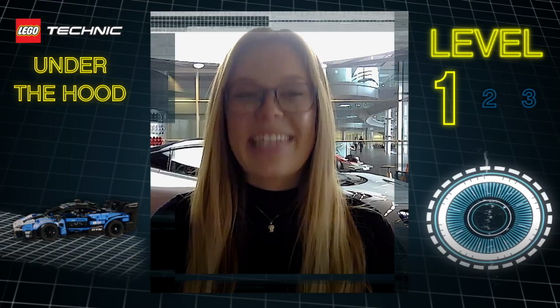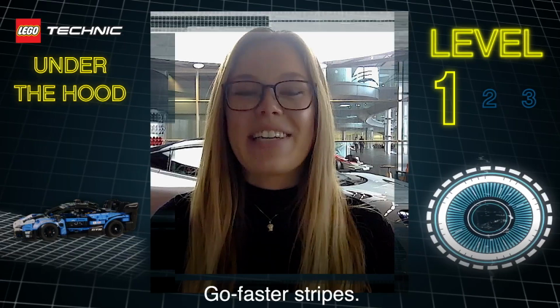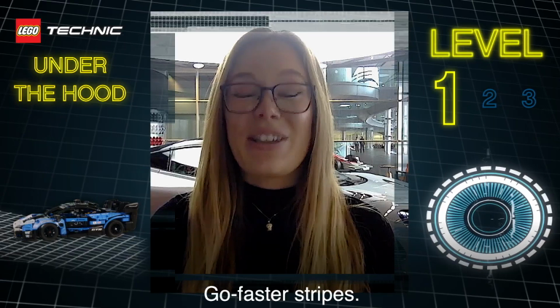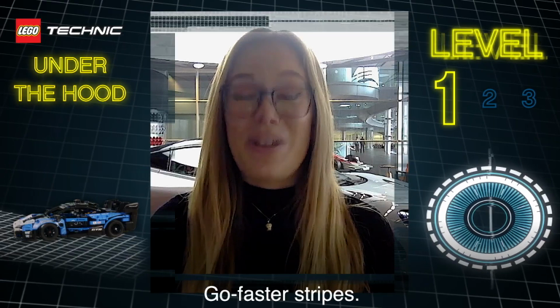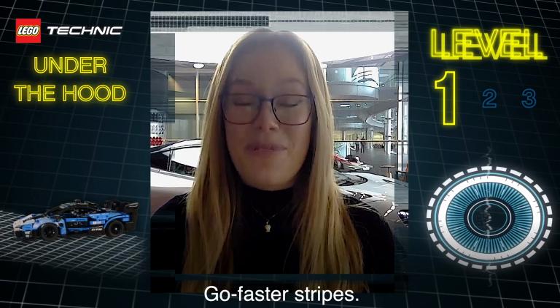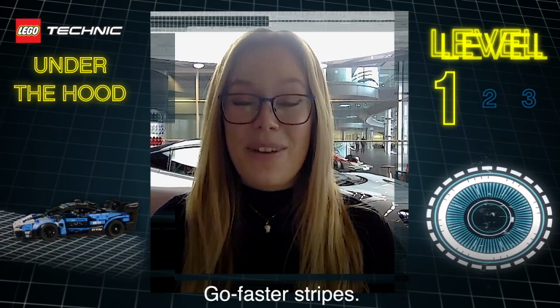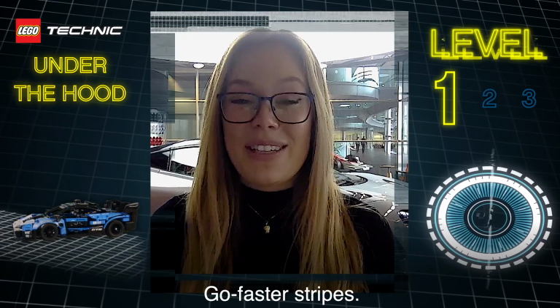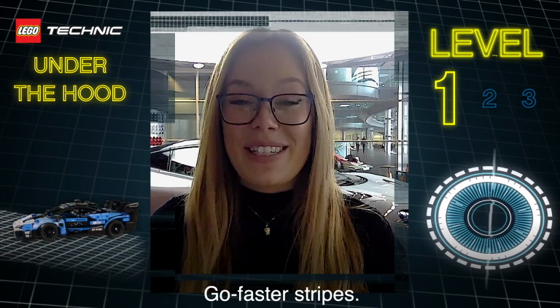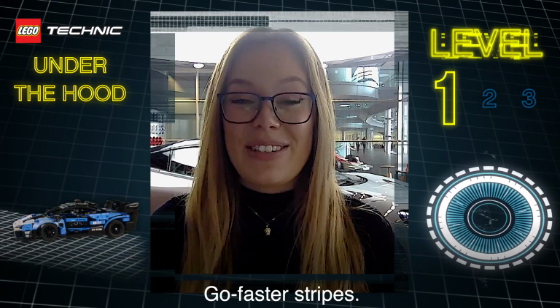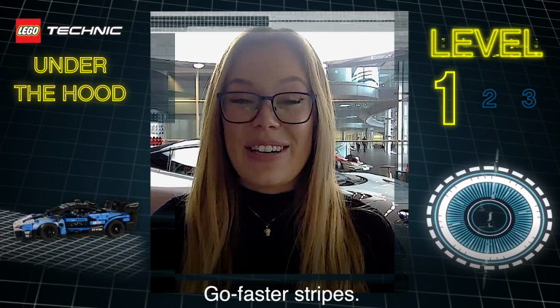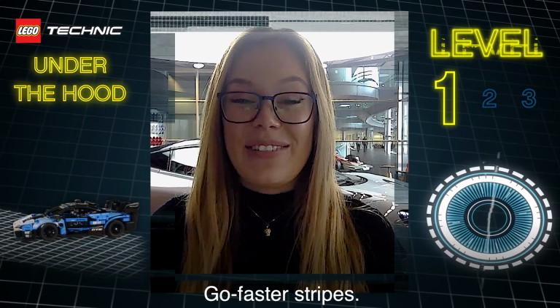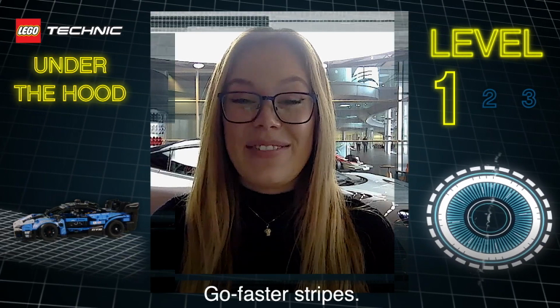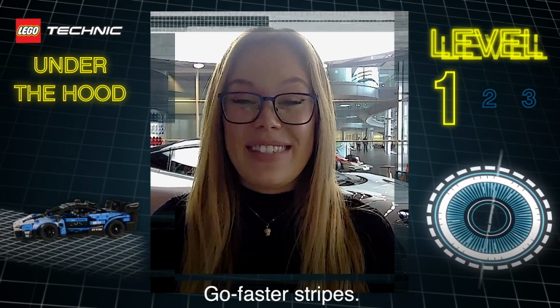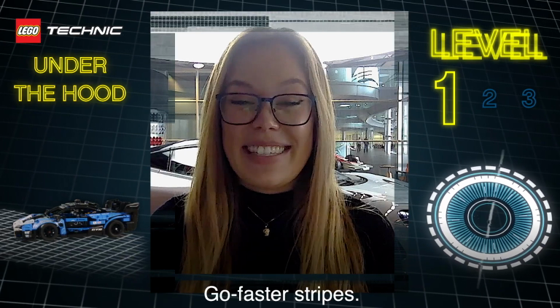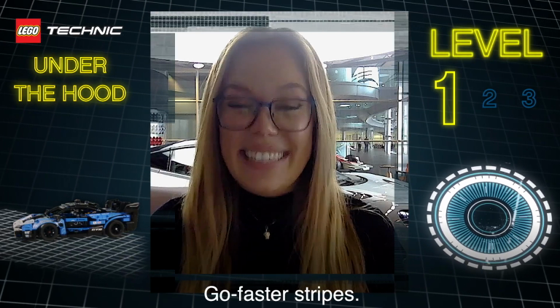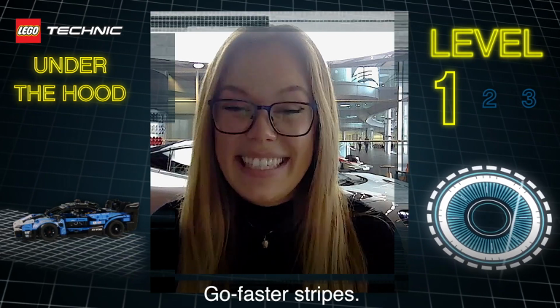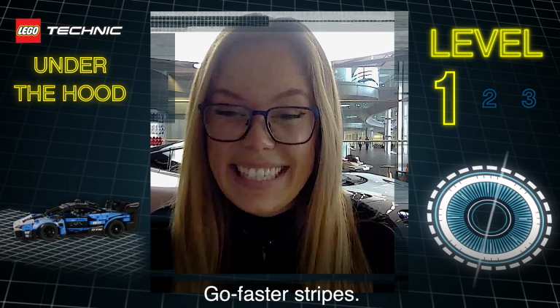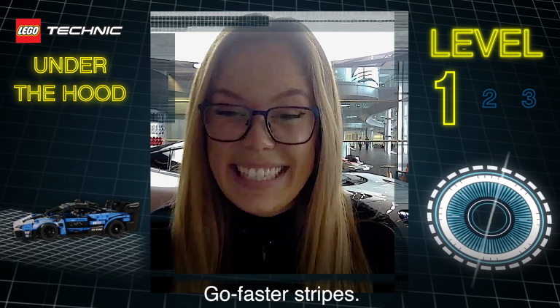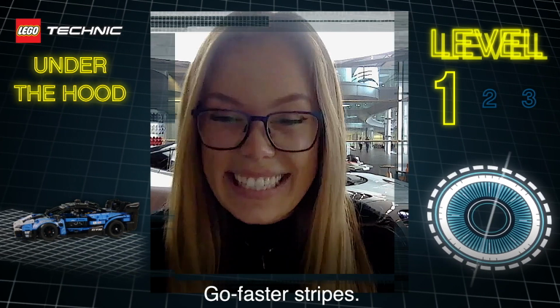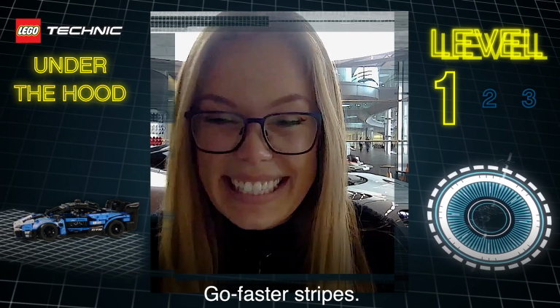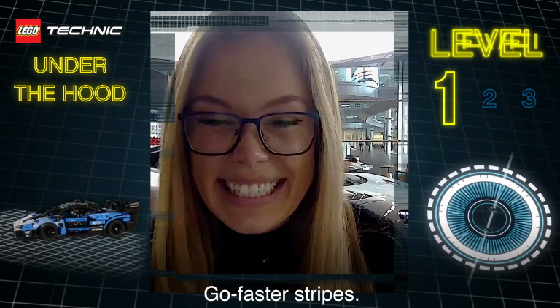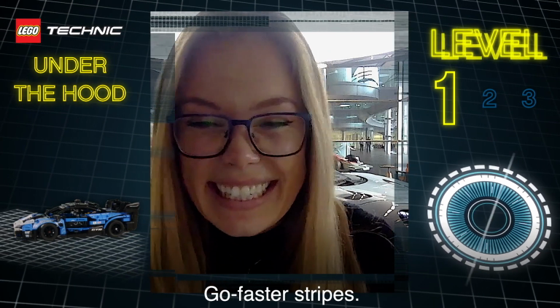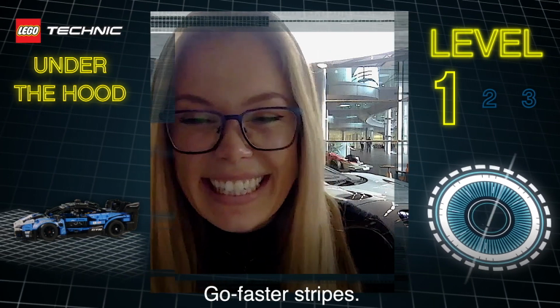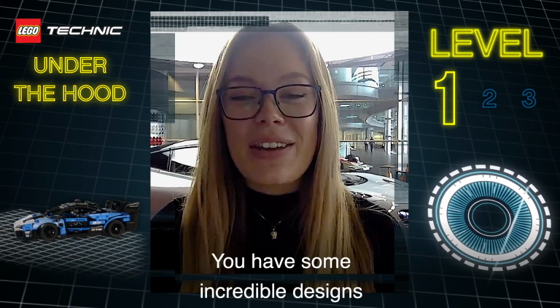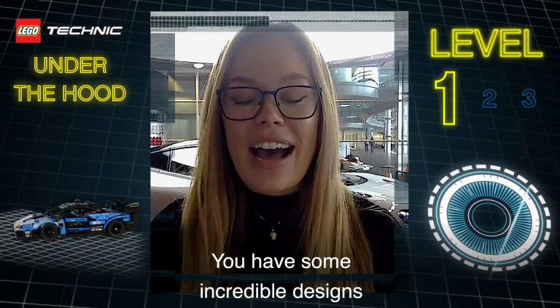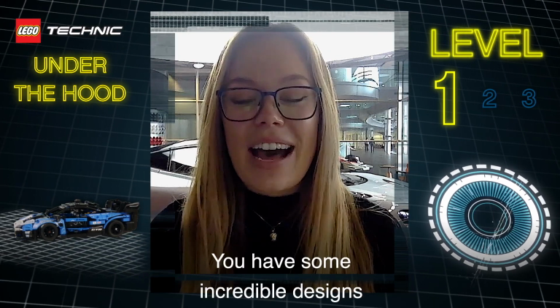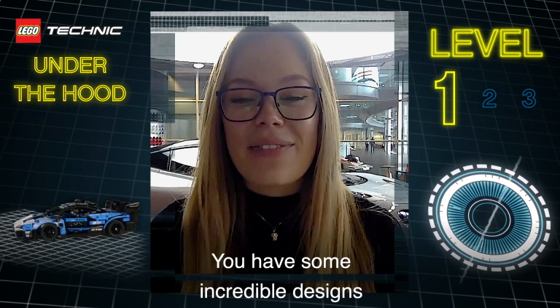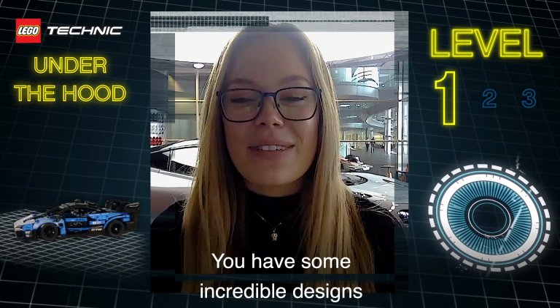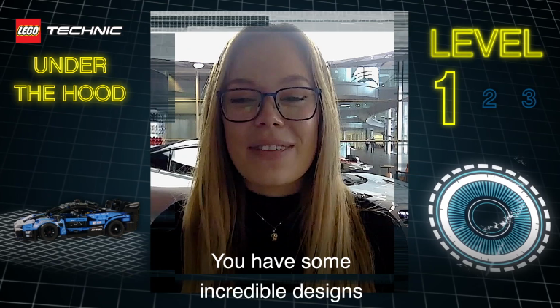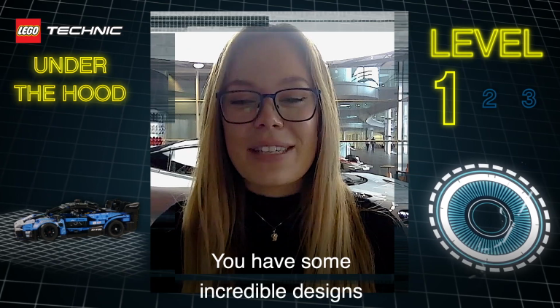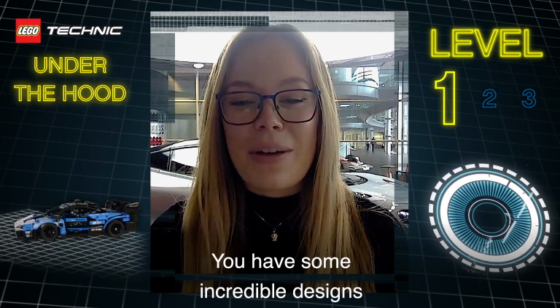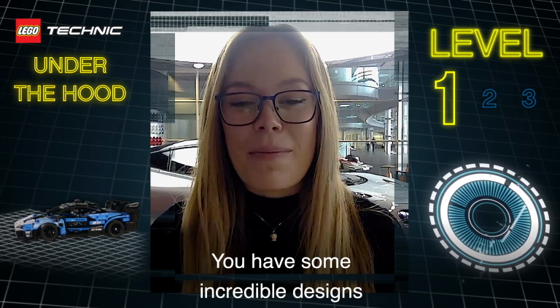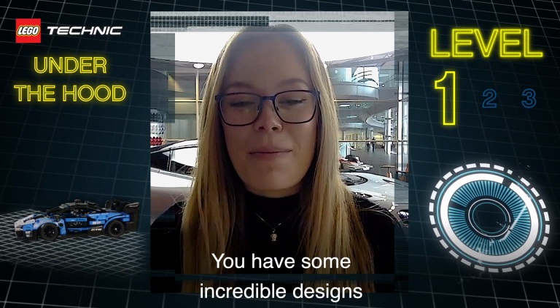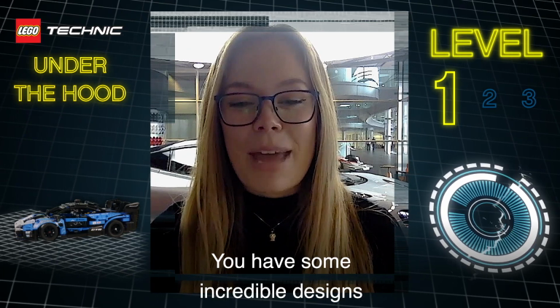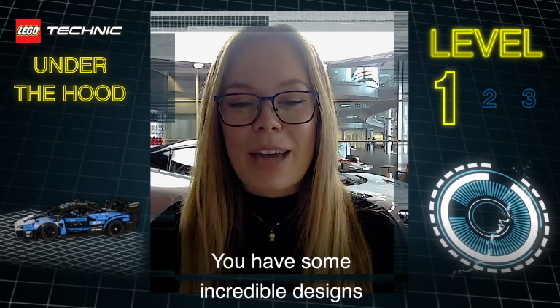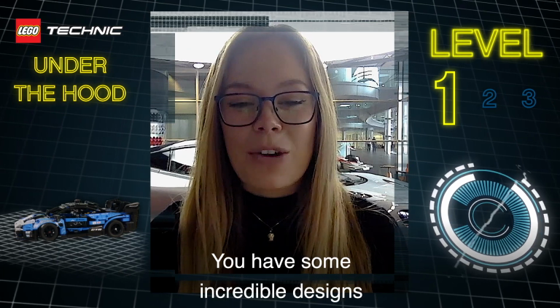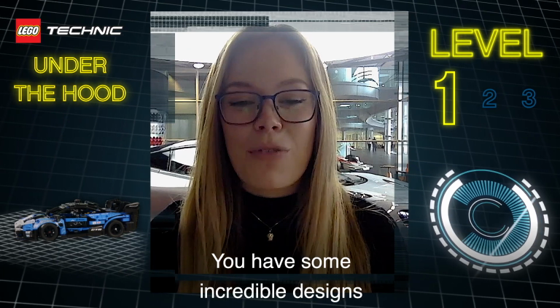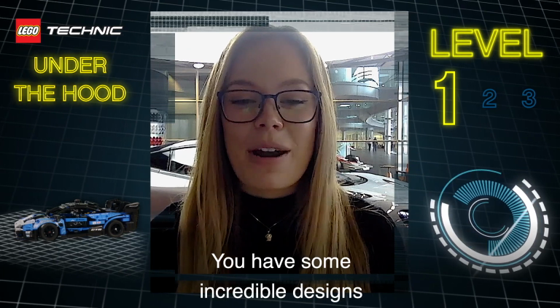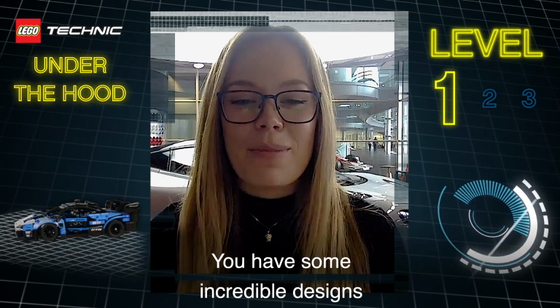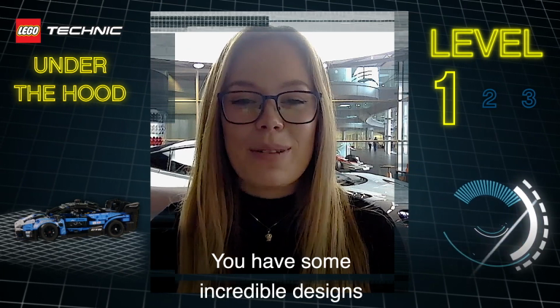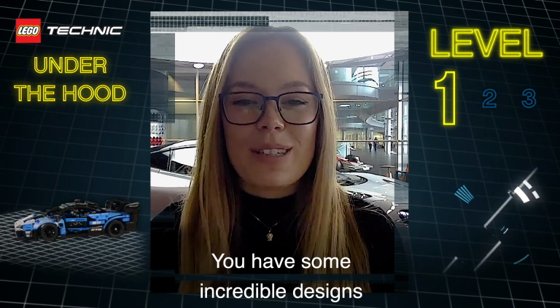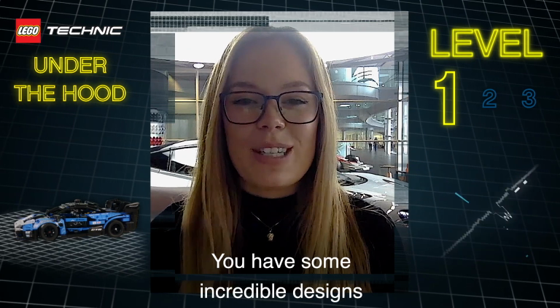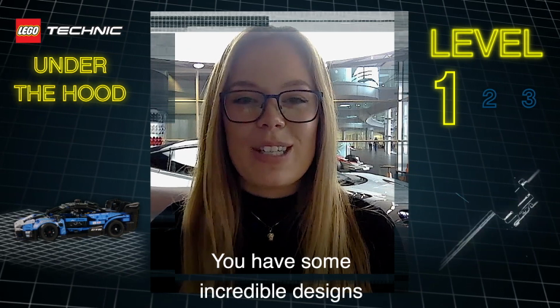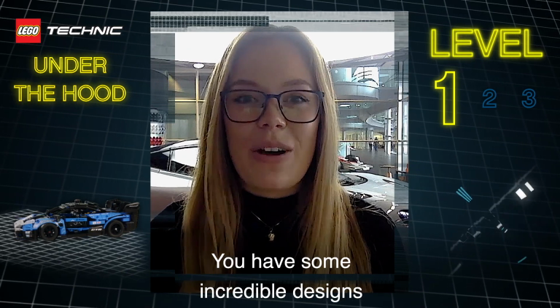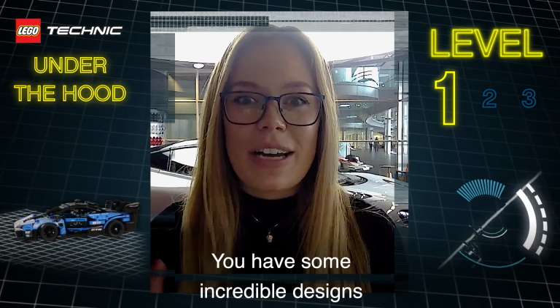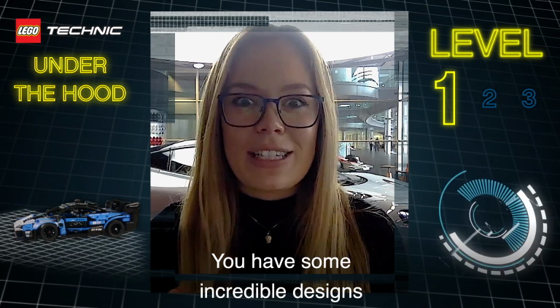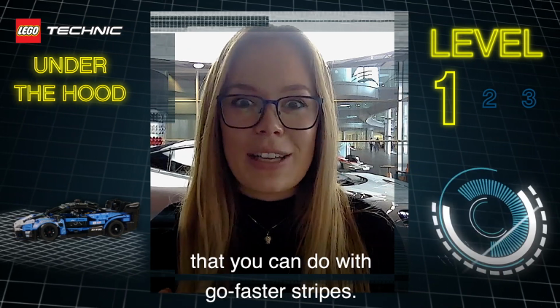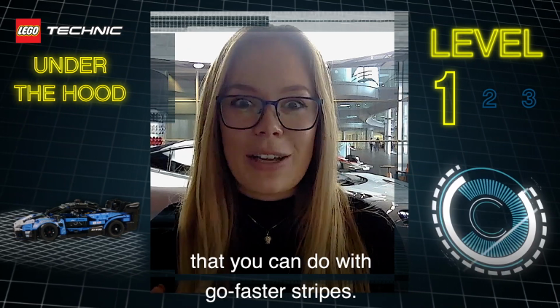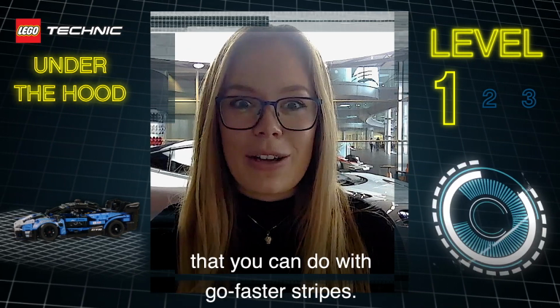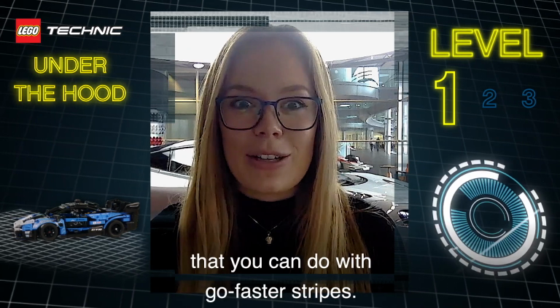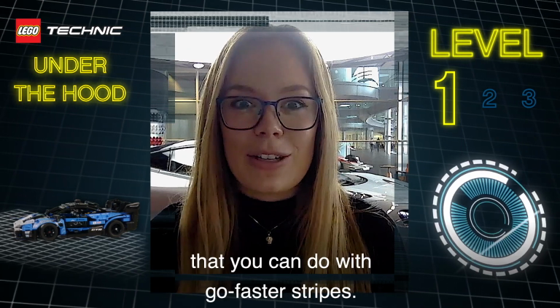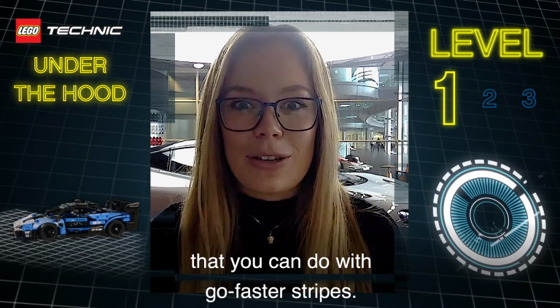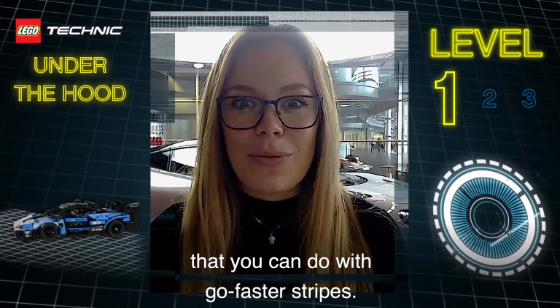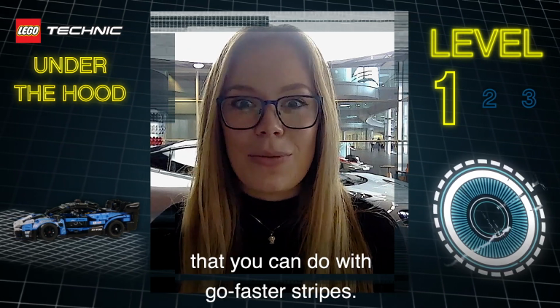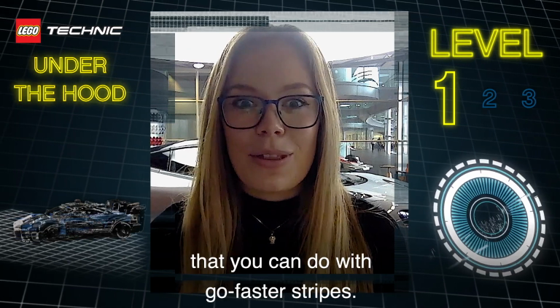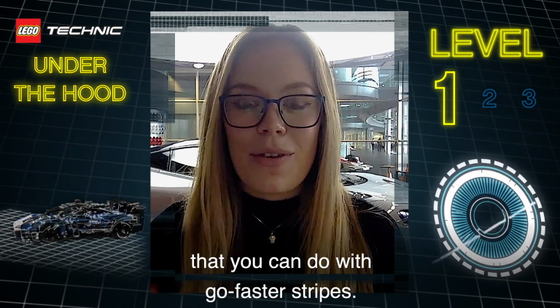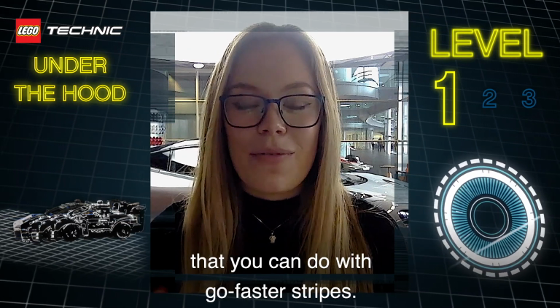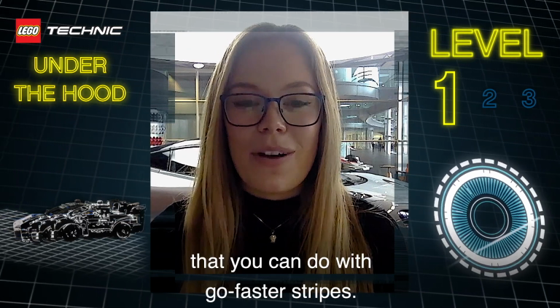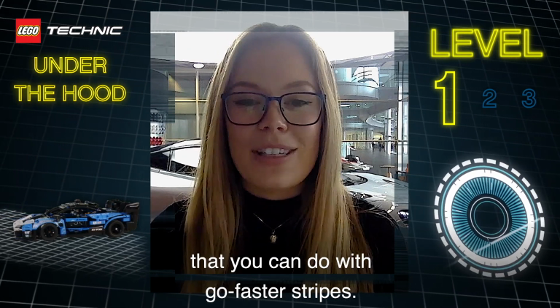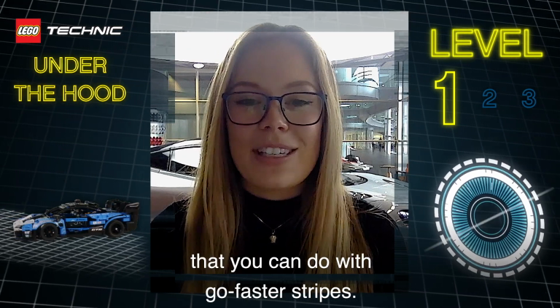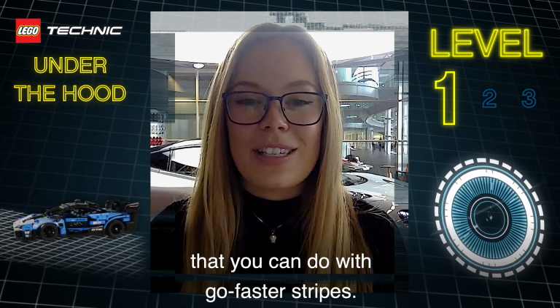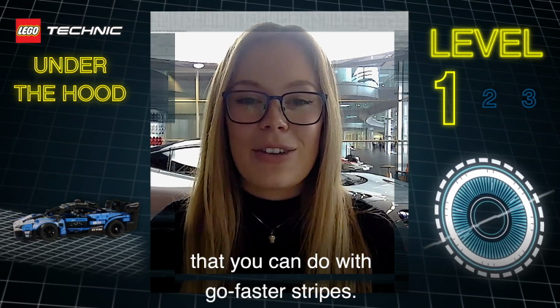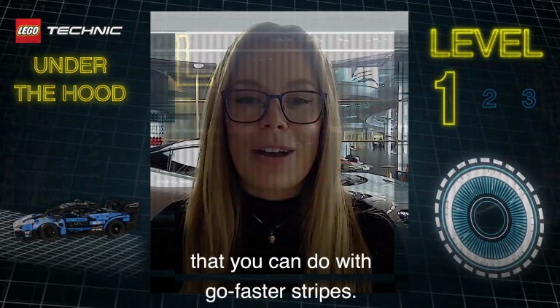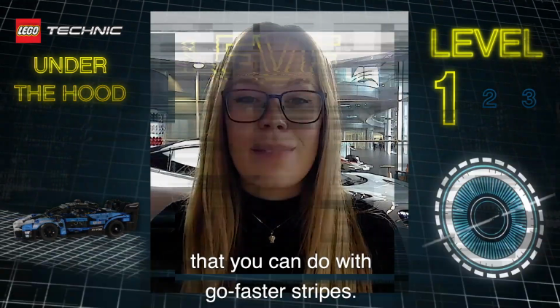Go Faster Stripes. You have some incredible designs that you can do with Go Faster Stripes.